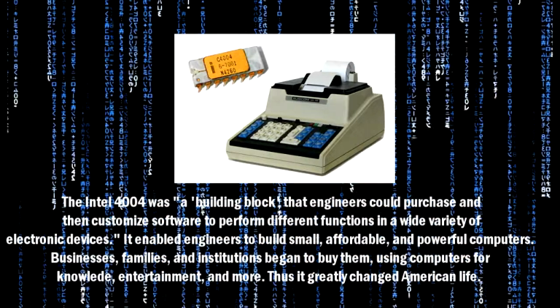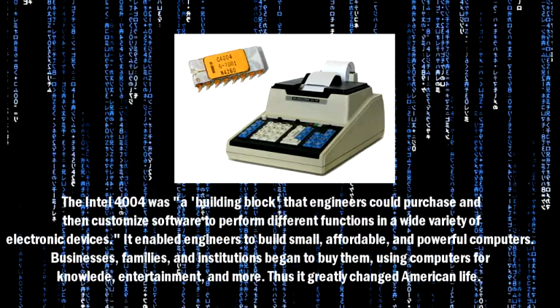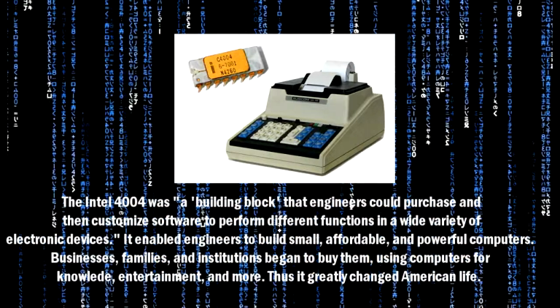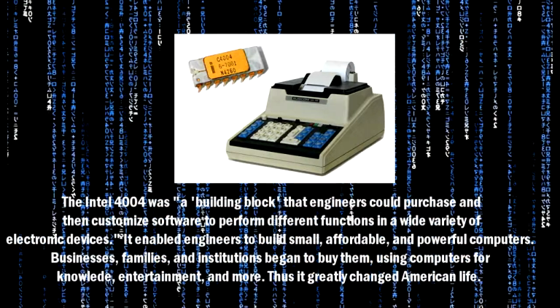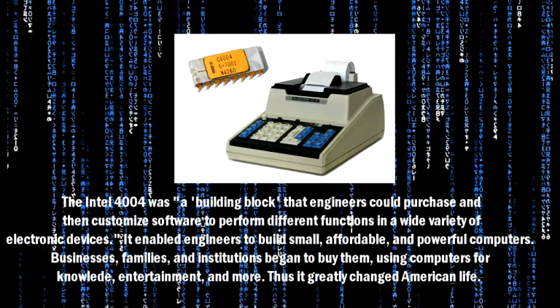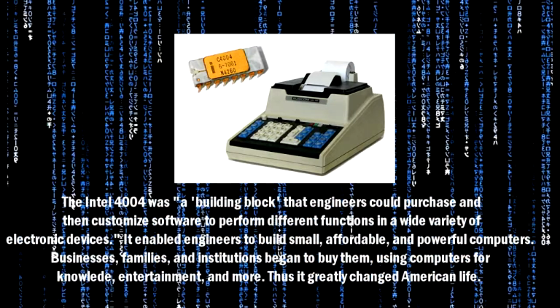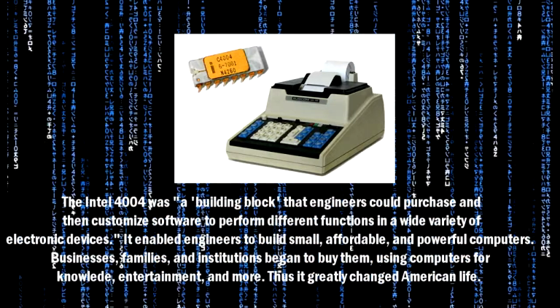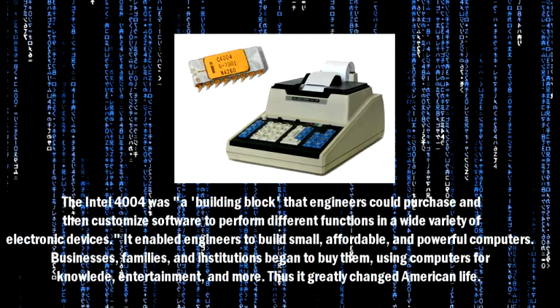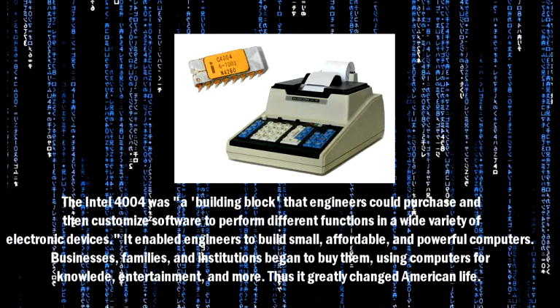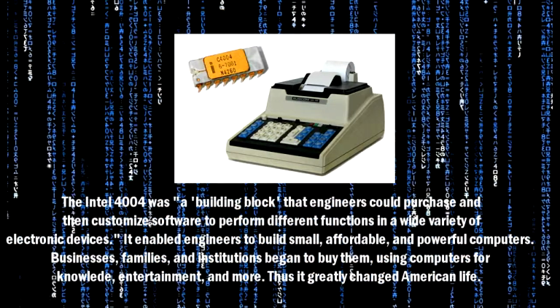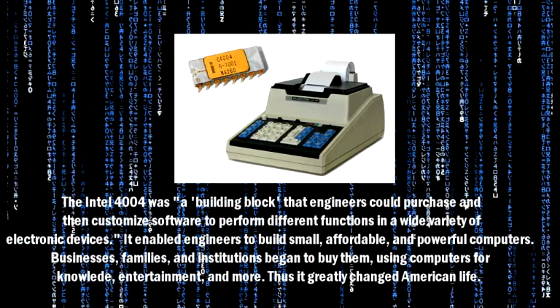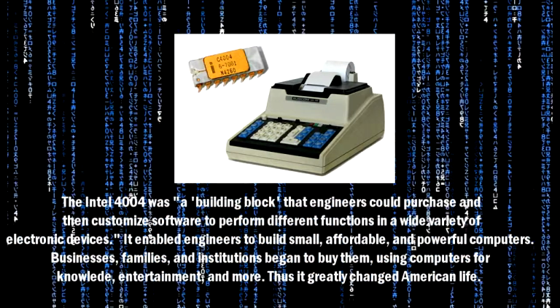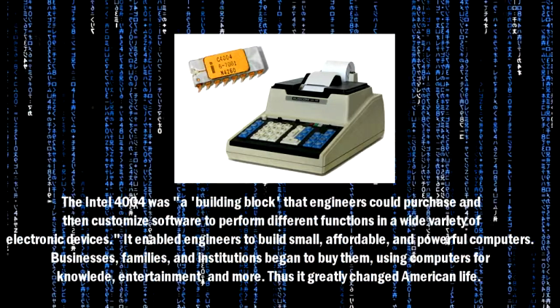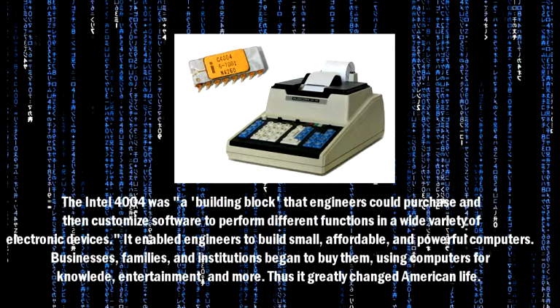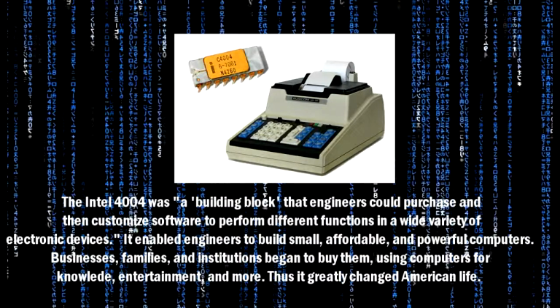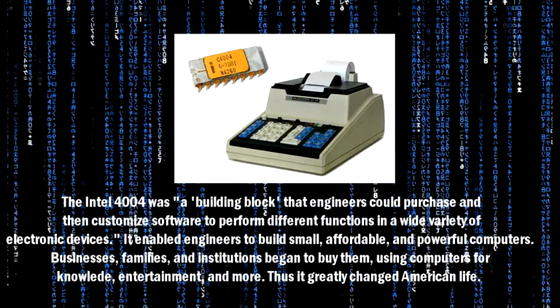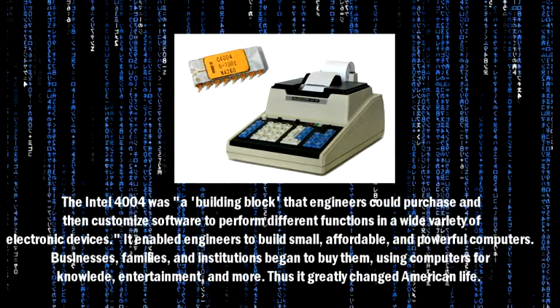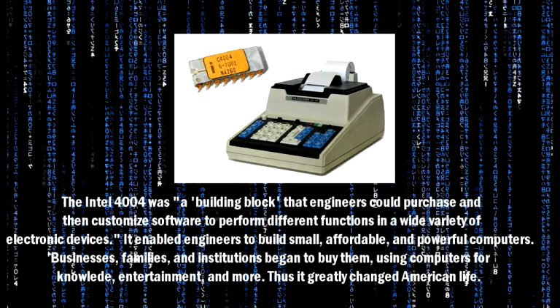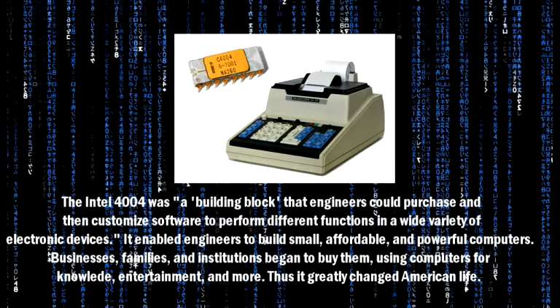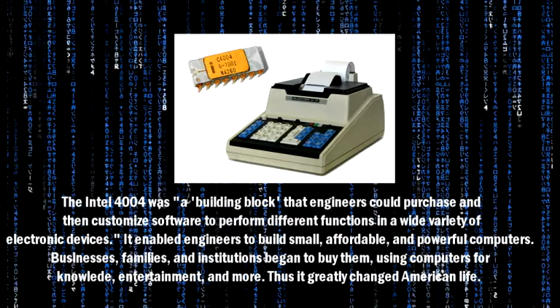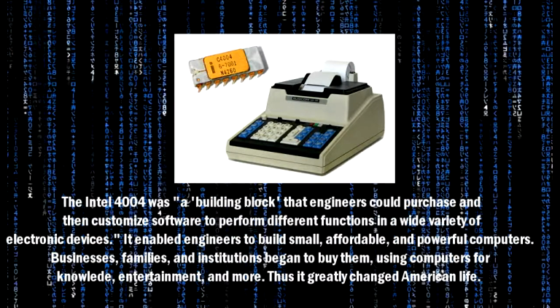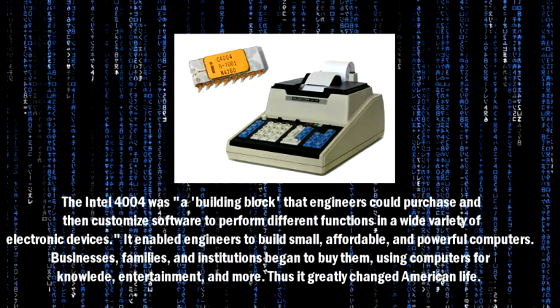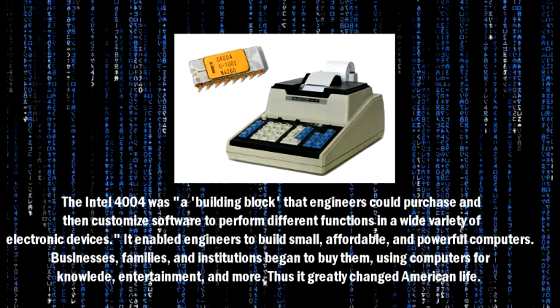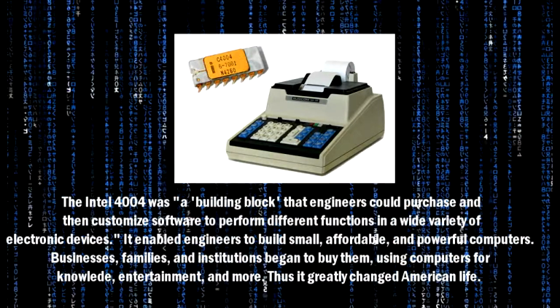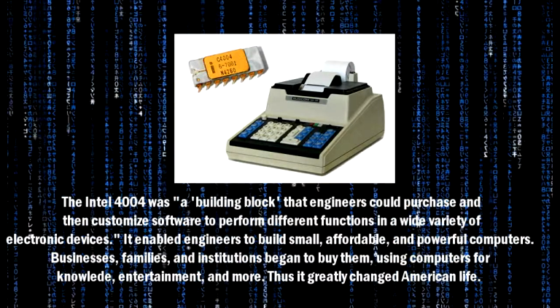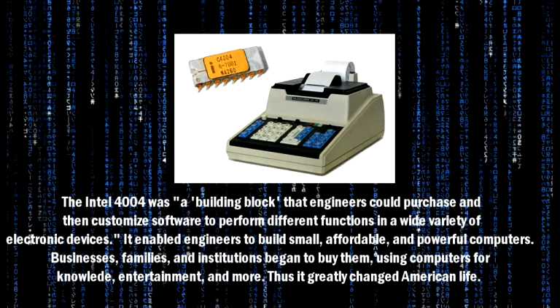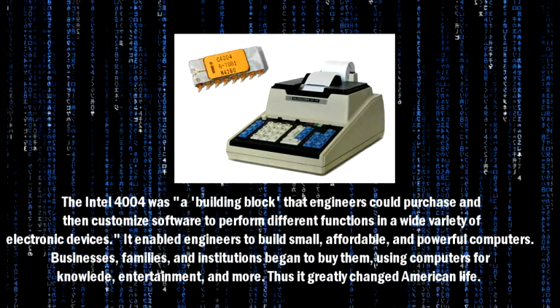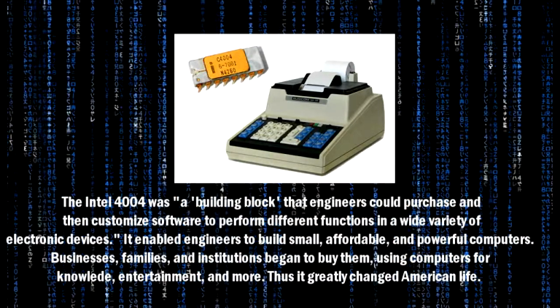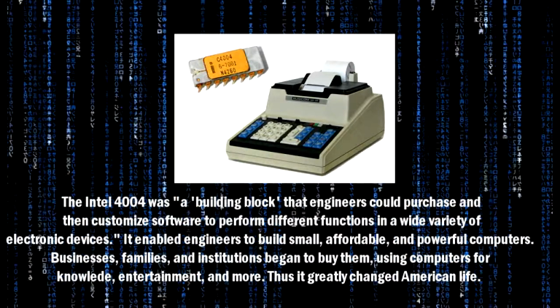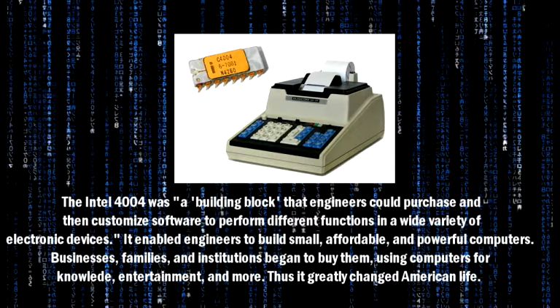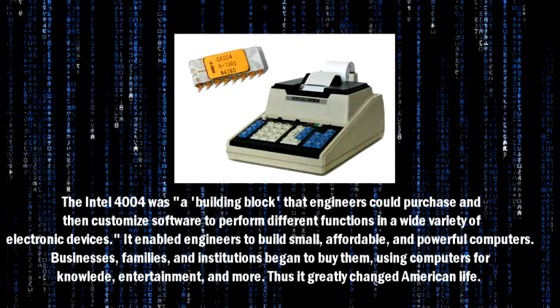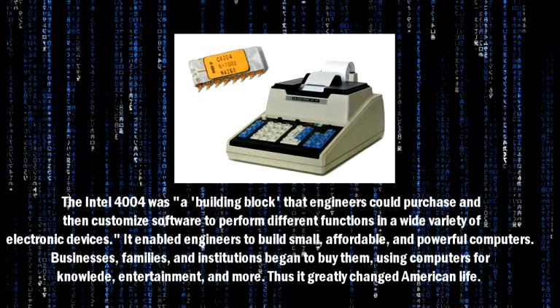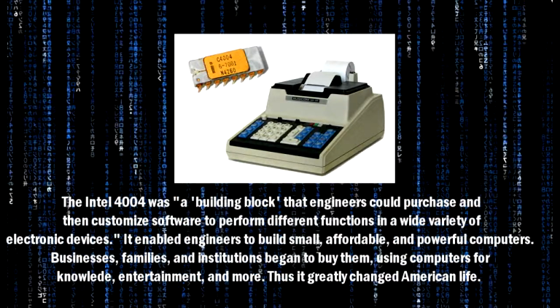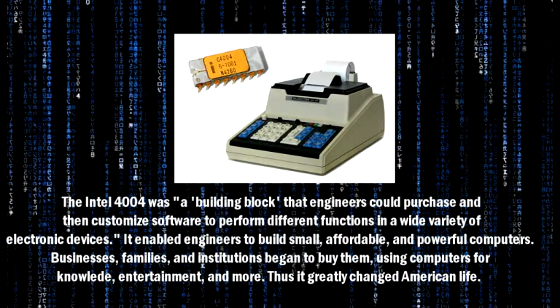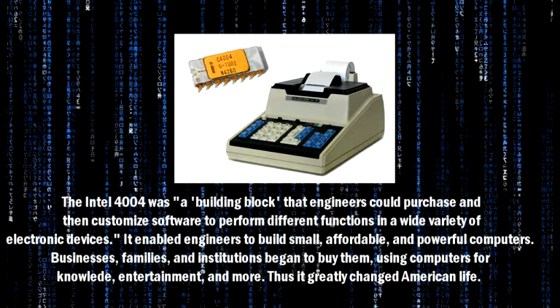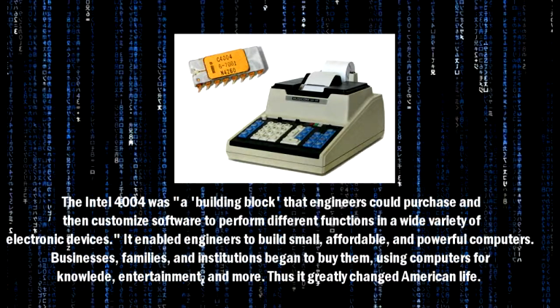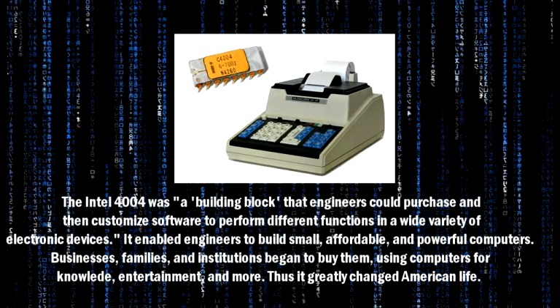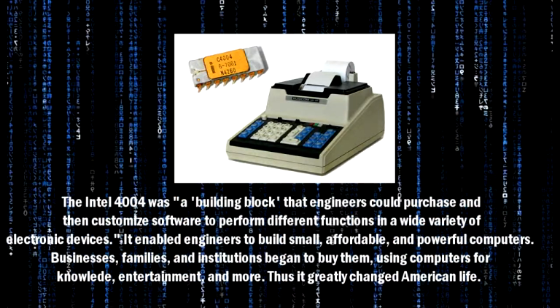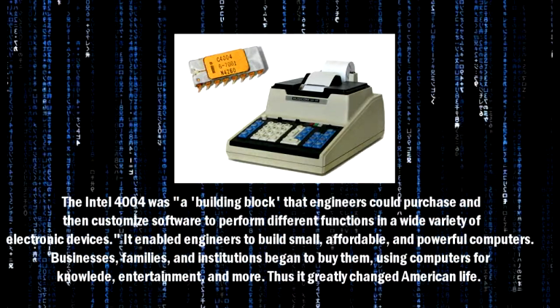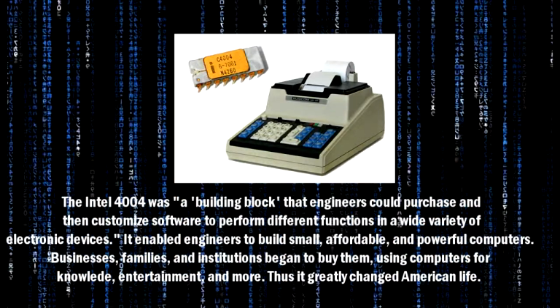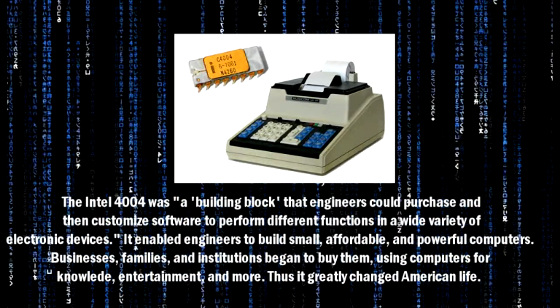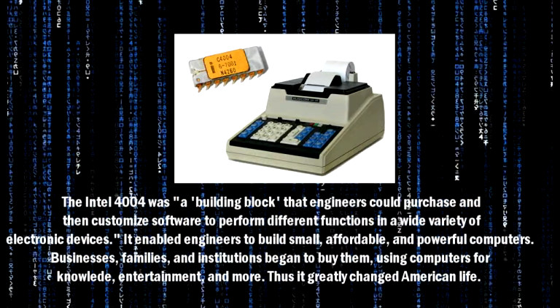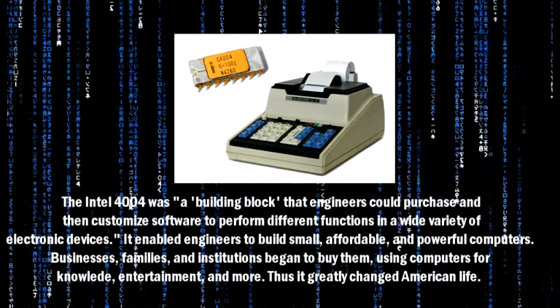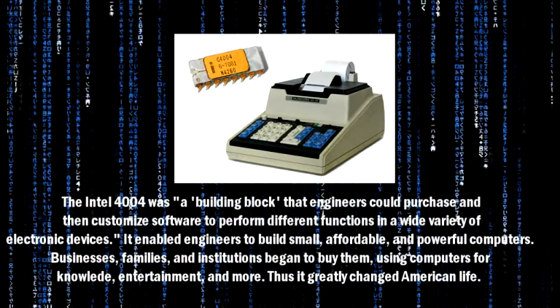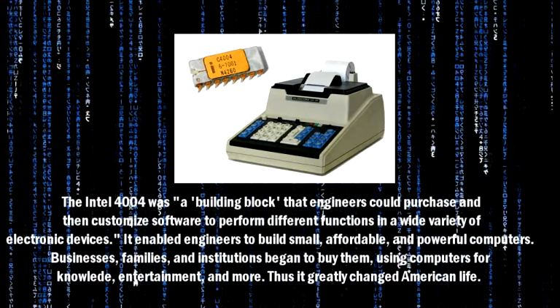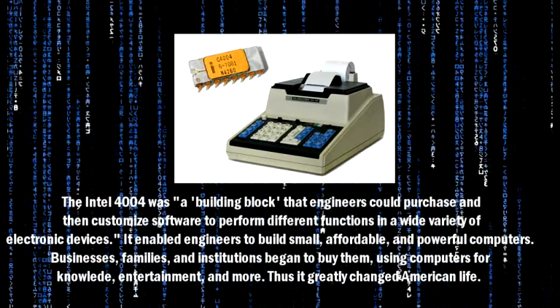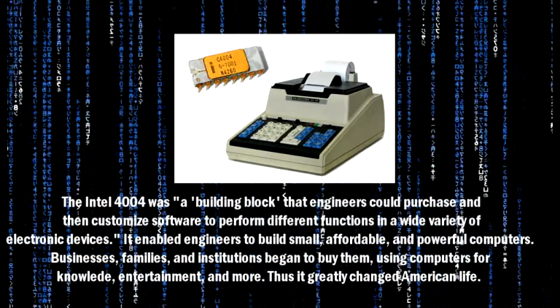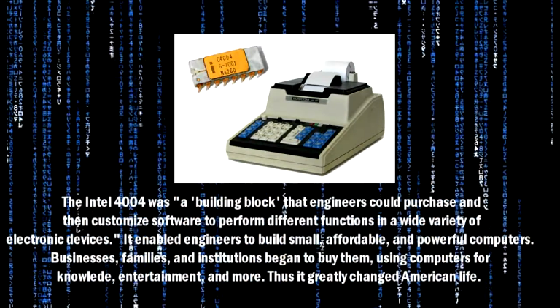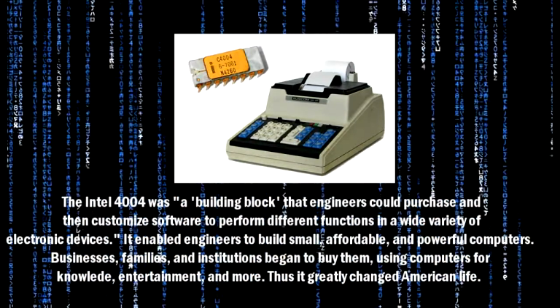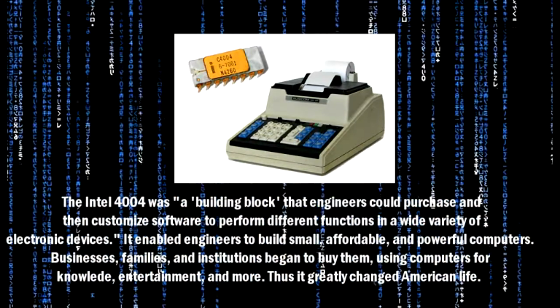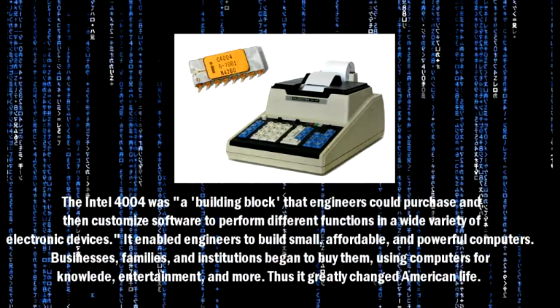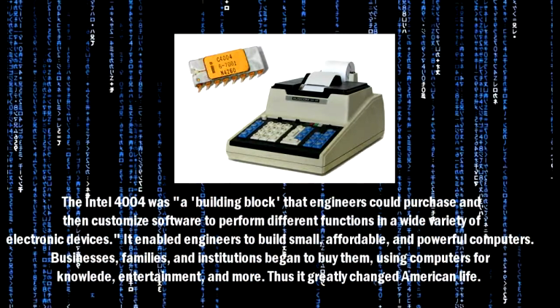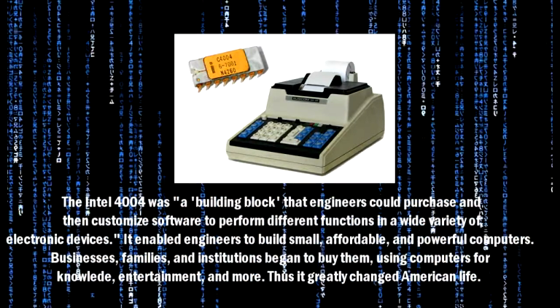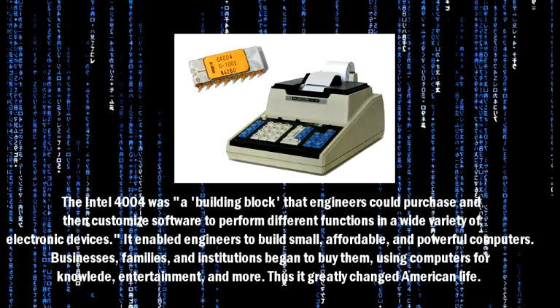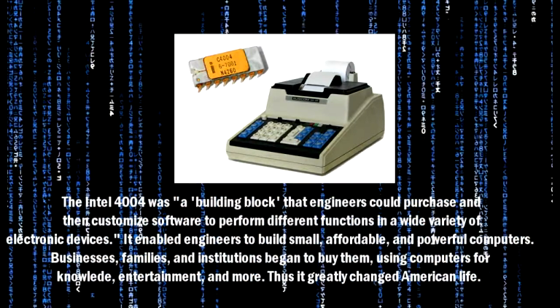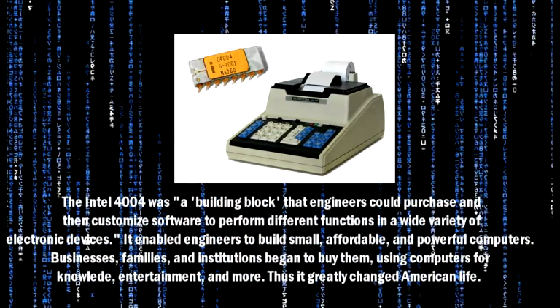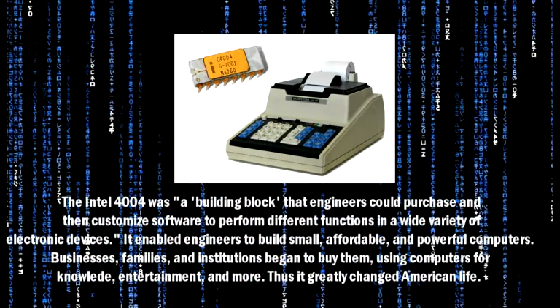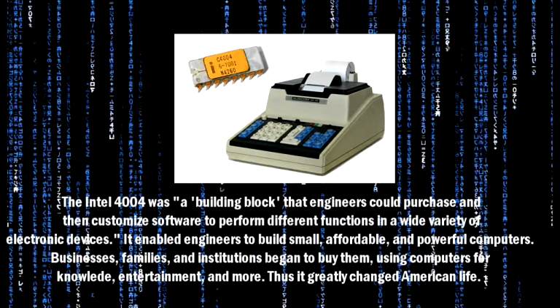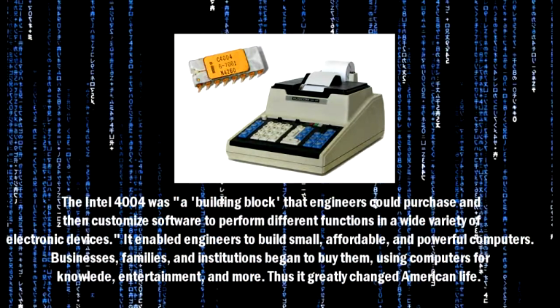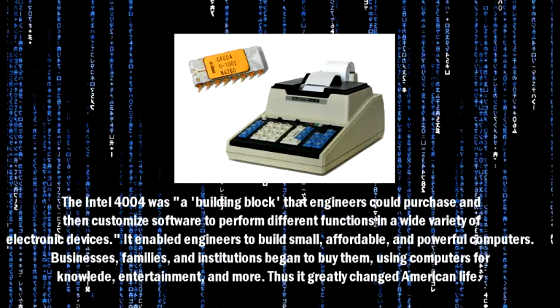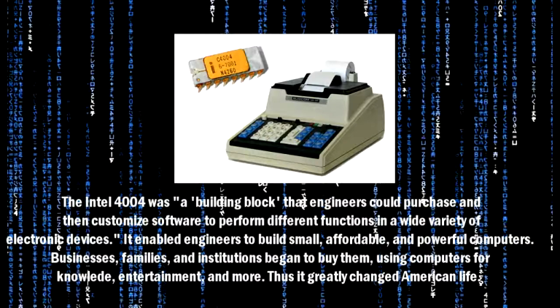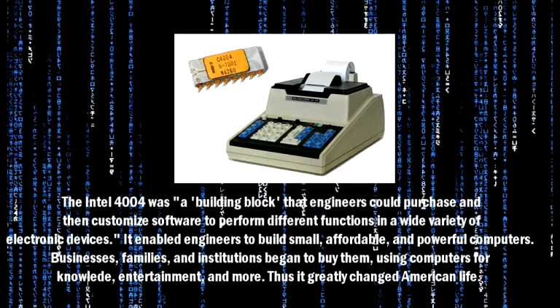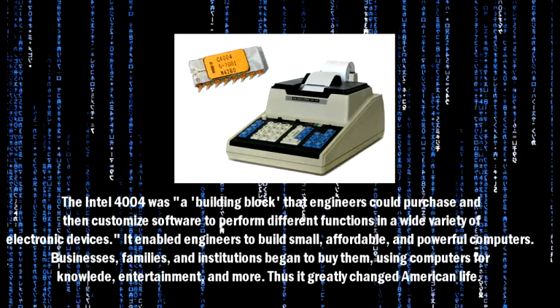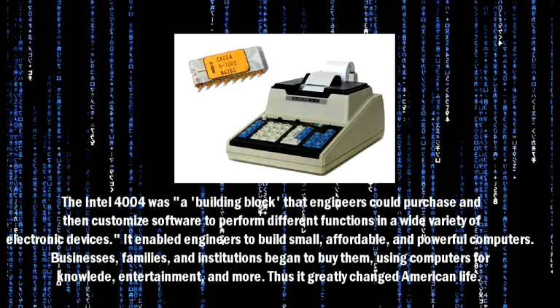Businesses, families, and institutions began to buy them, using computers for knowledge, entertainment, and more.